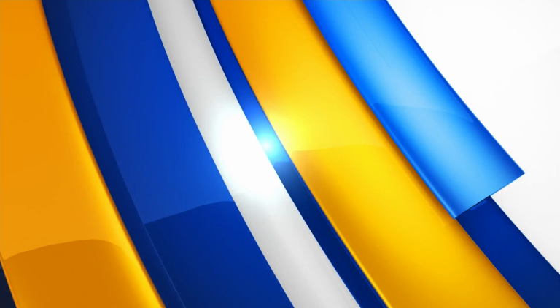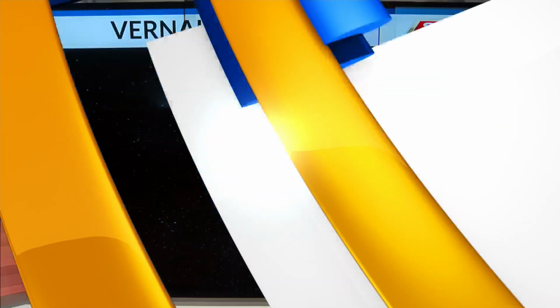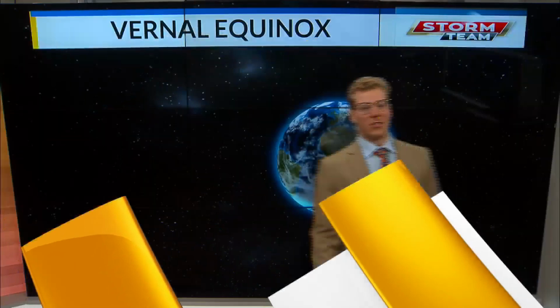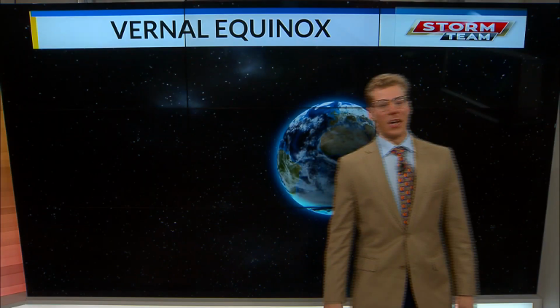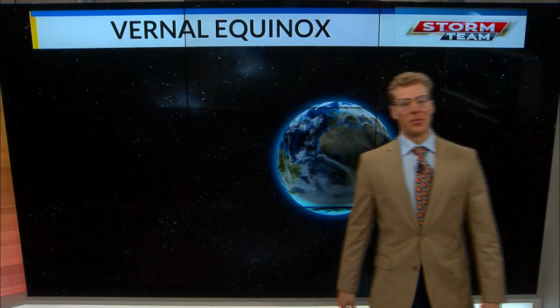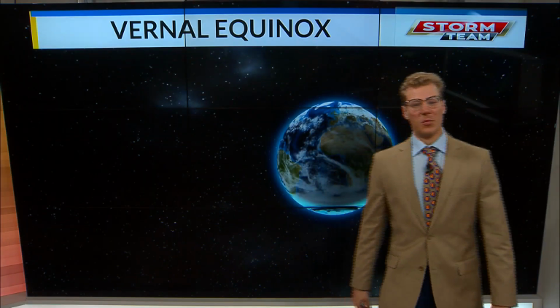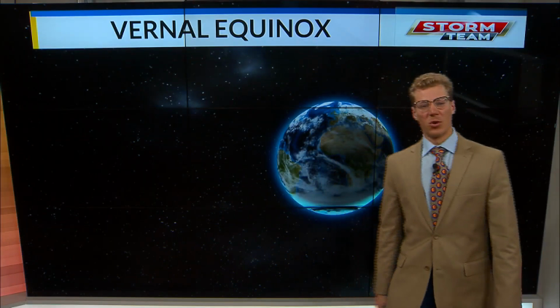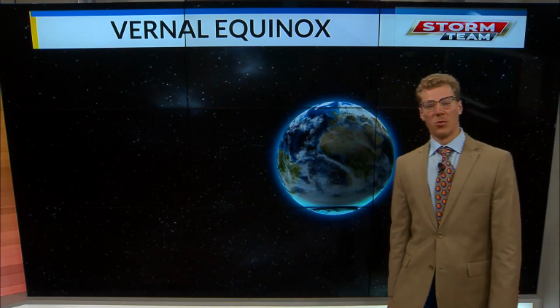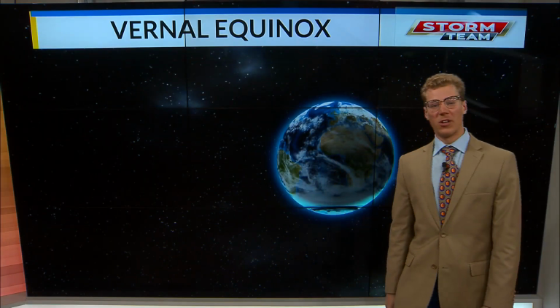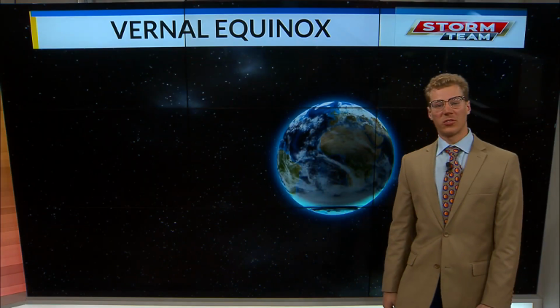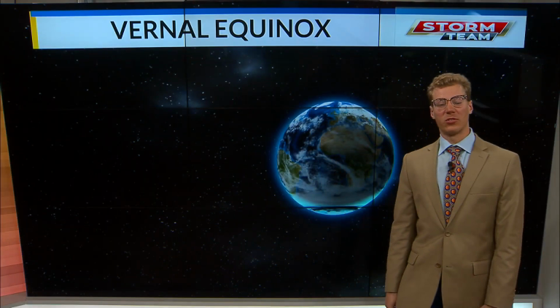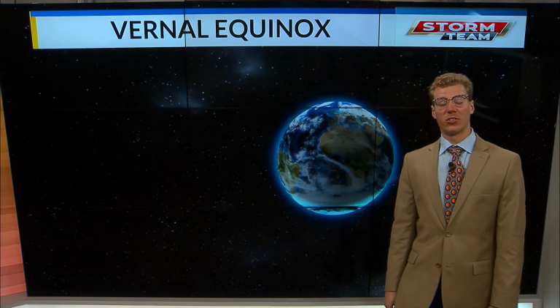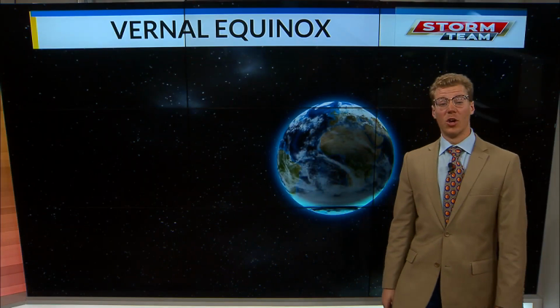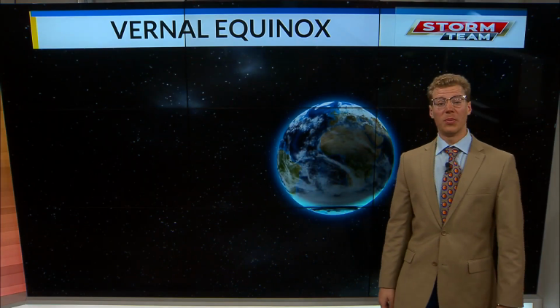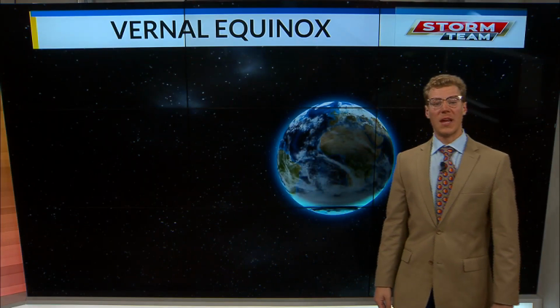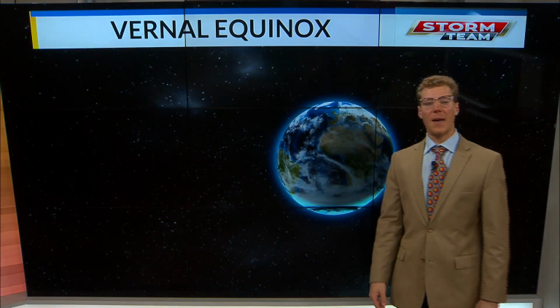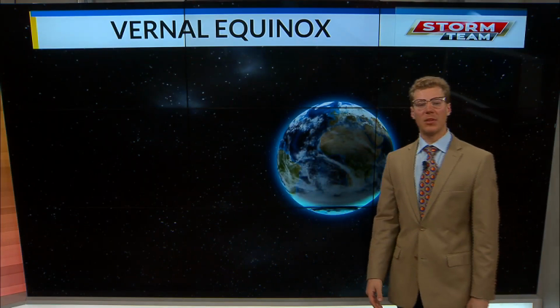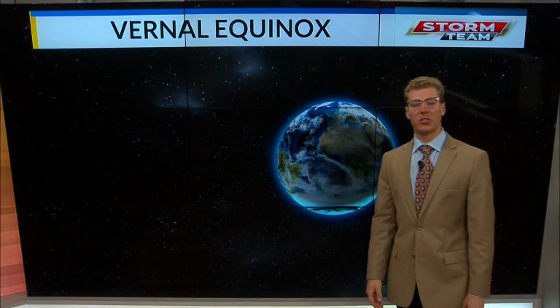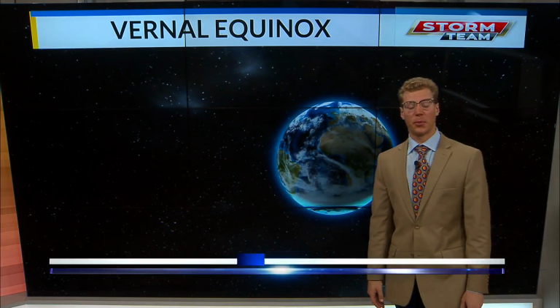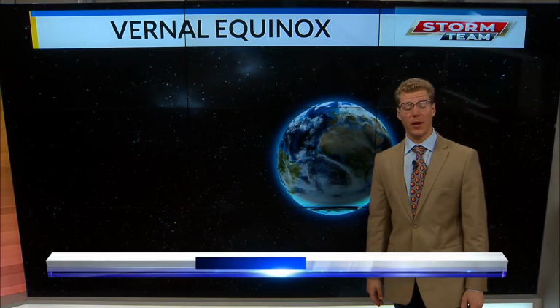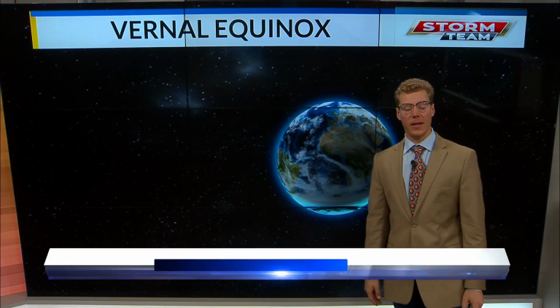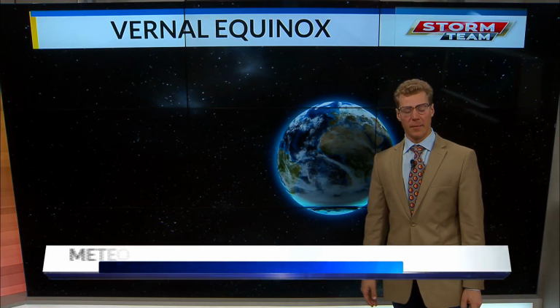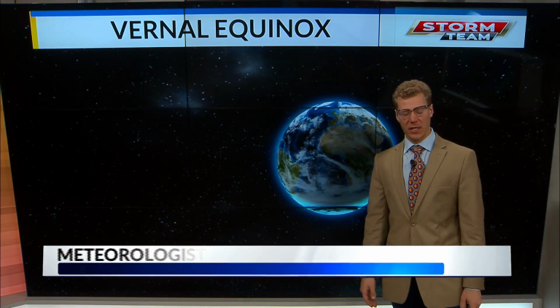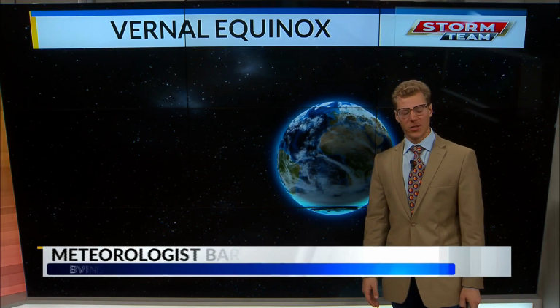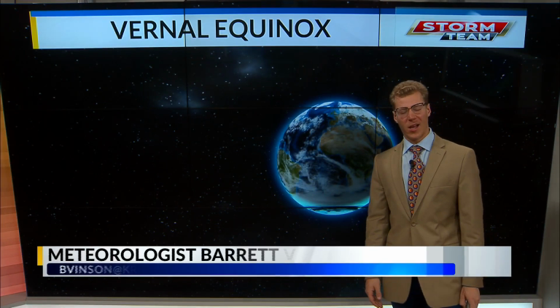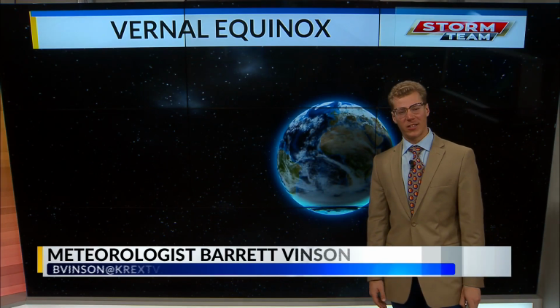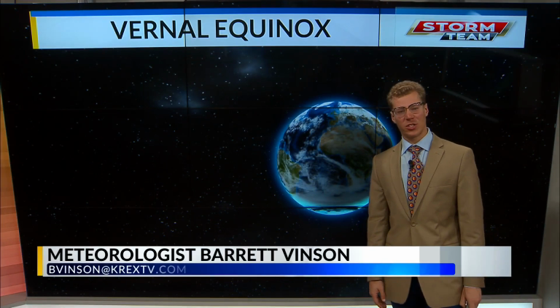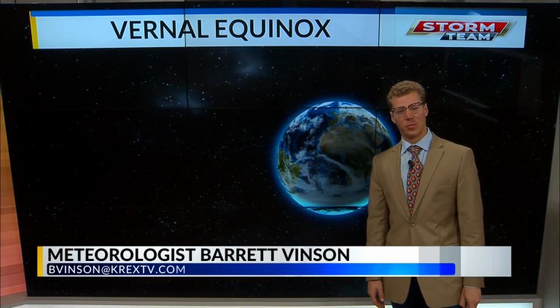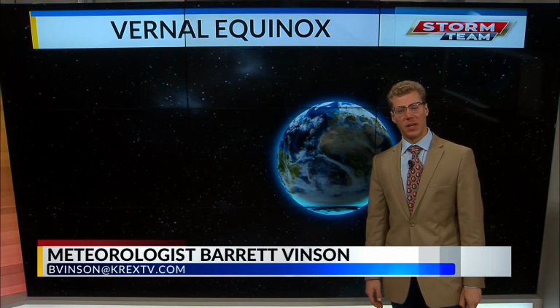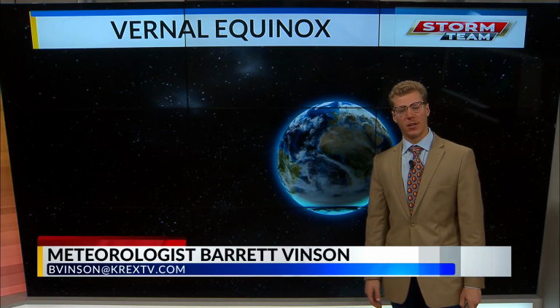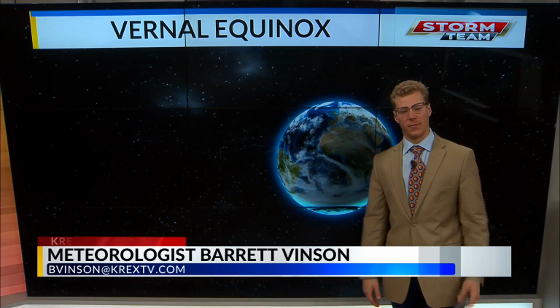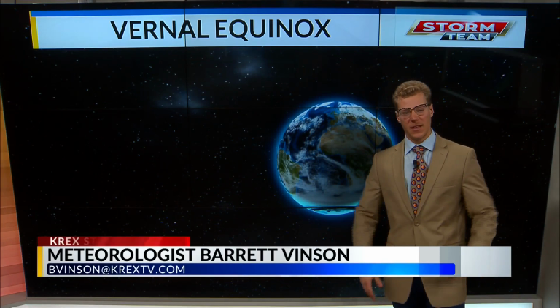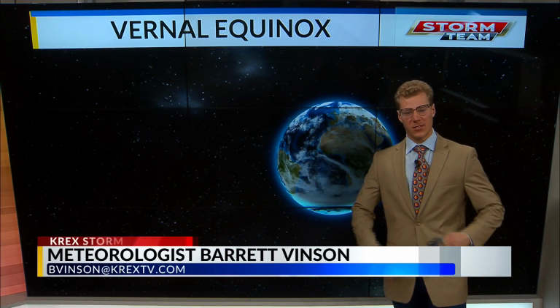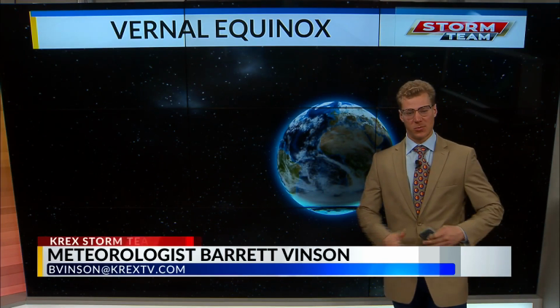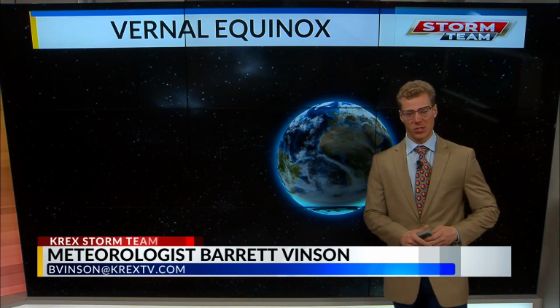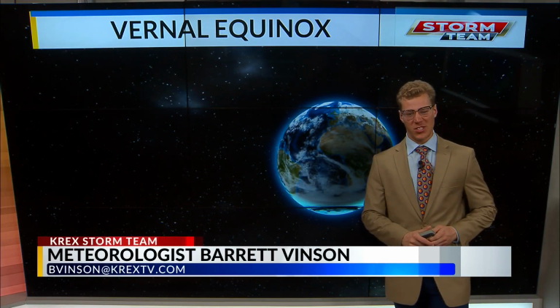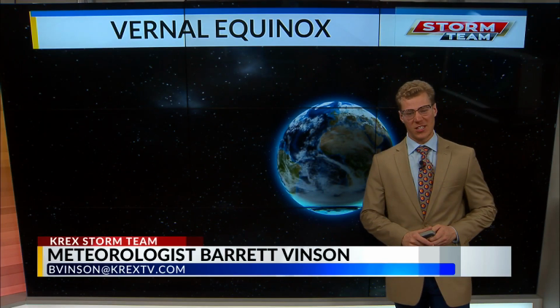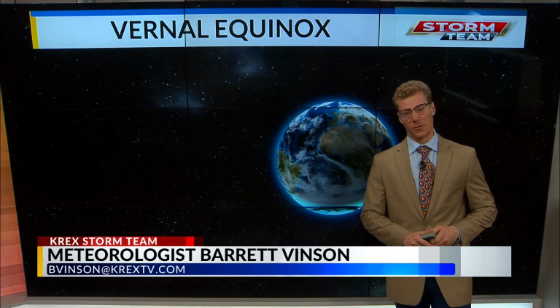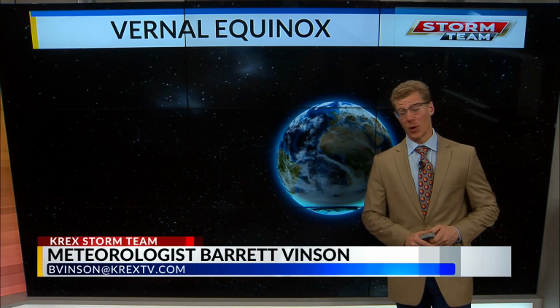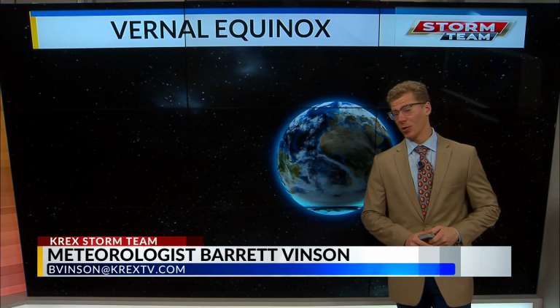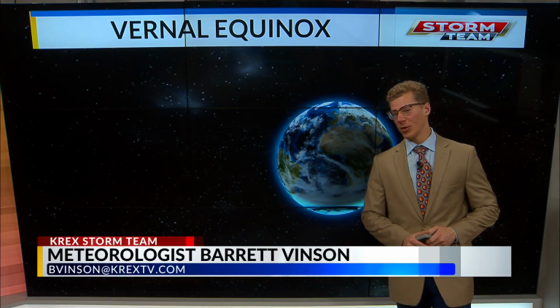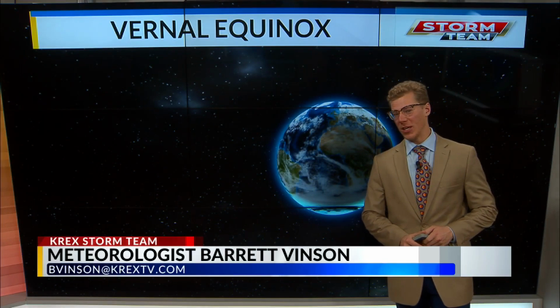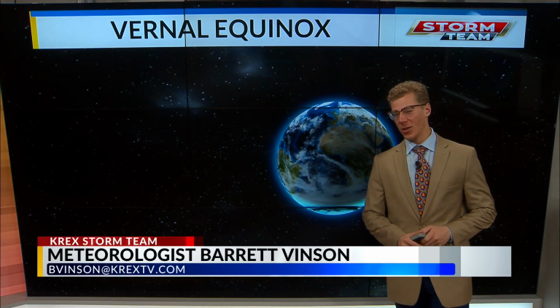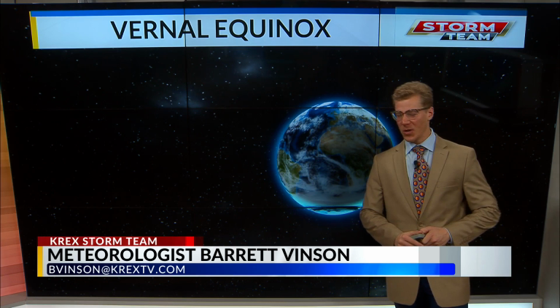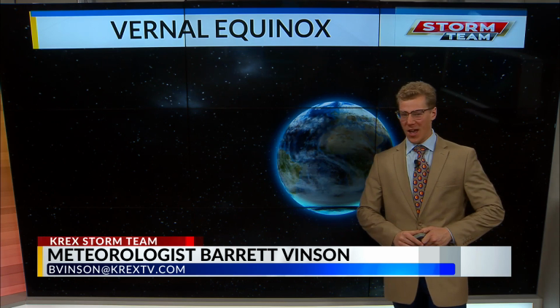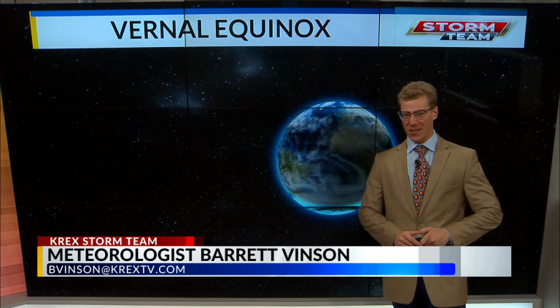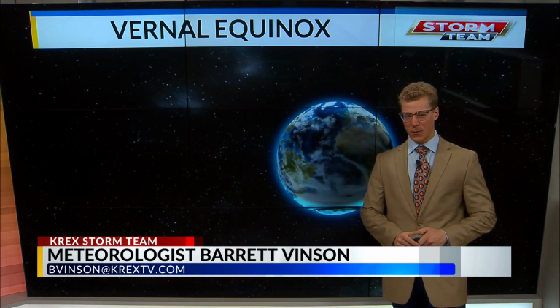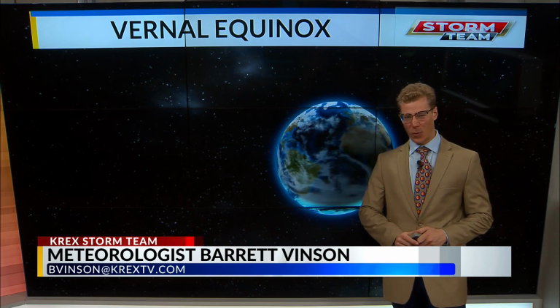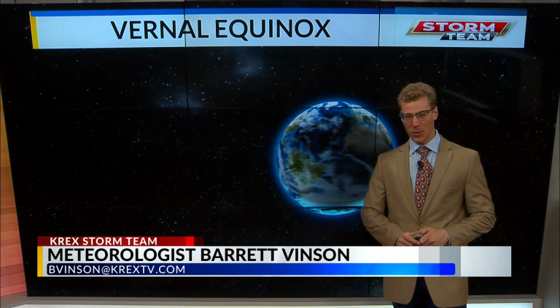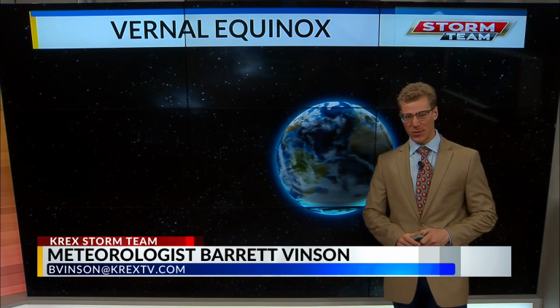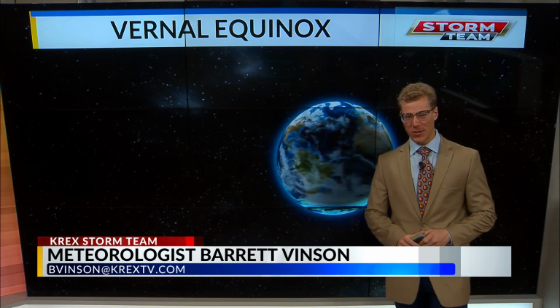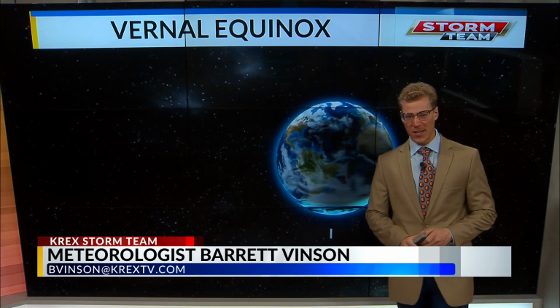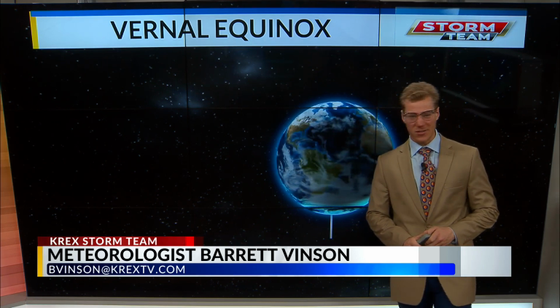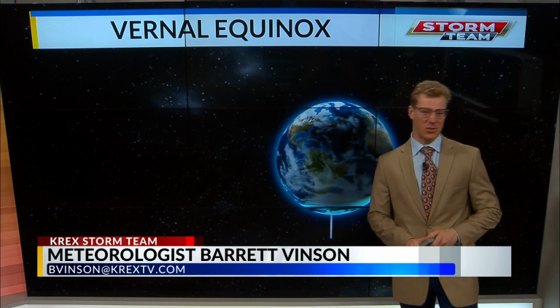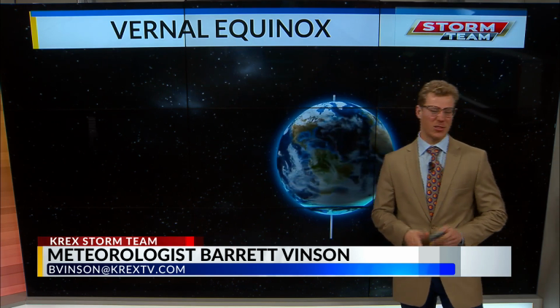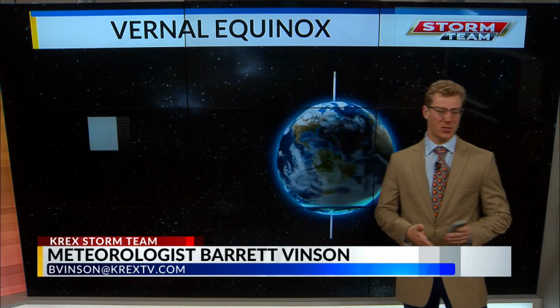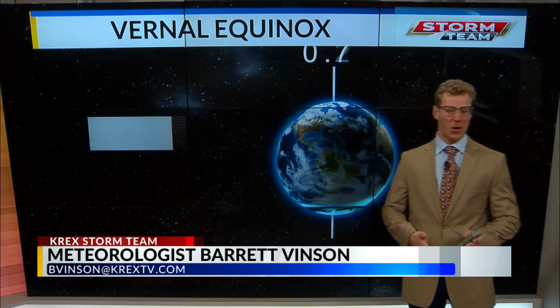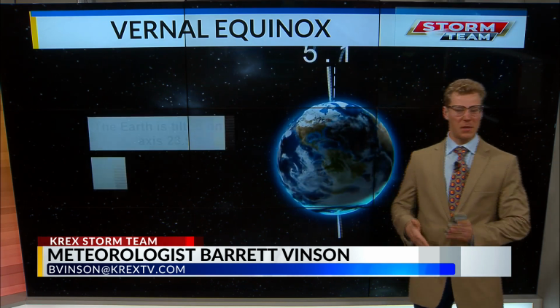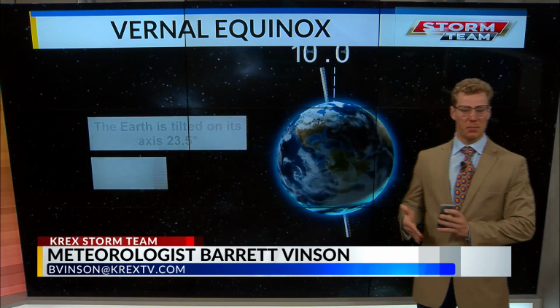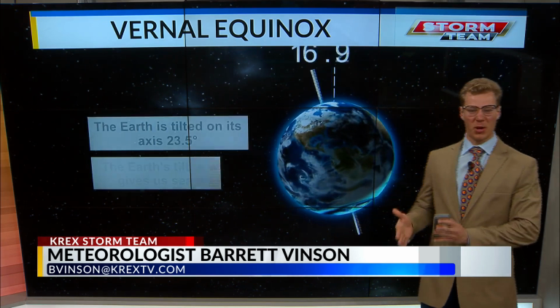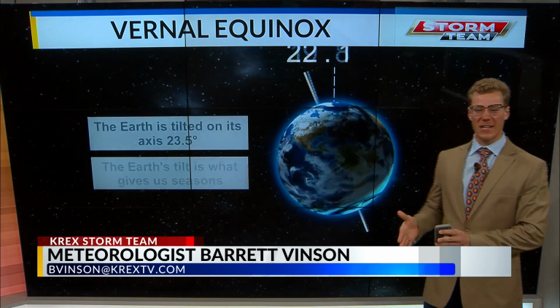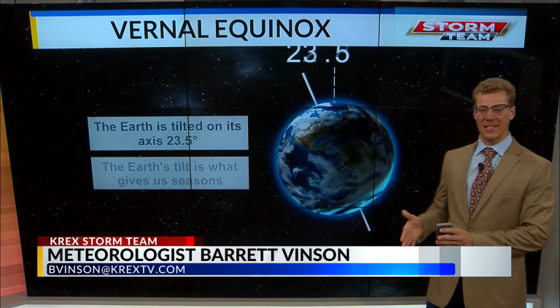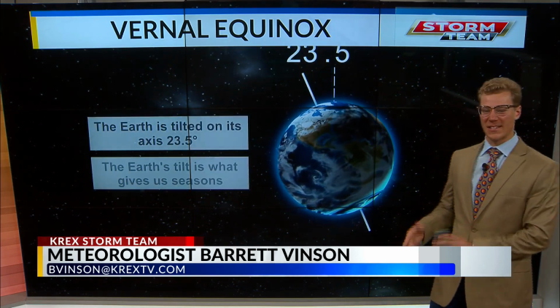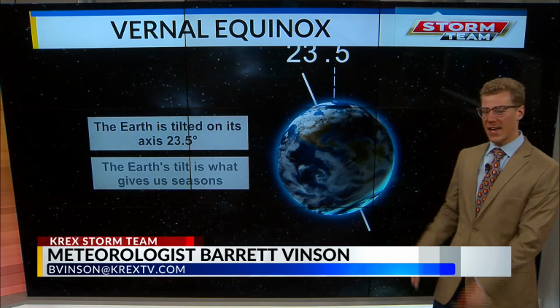Top of the morning, western slope, and happy spring. I'm meteorologist Barrett Vinson. We're seeing the vernal equinox today, so let's go ahead and break it down.